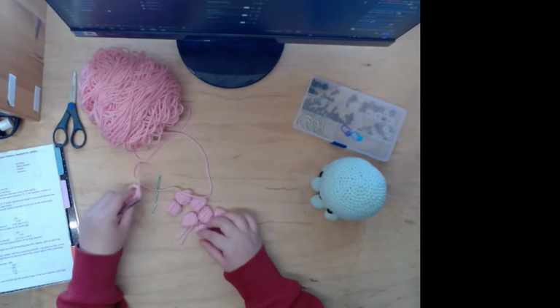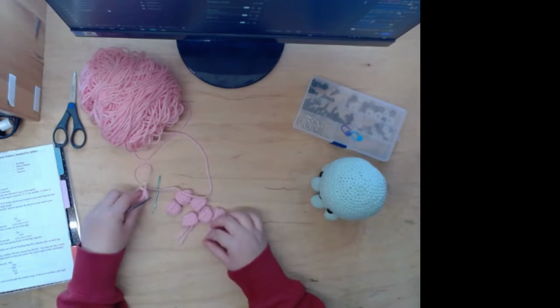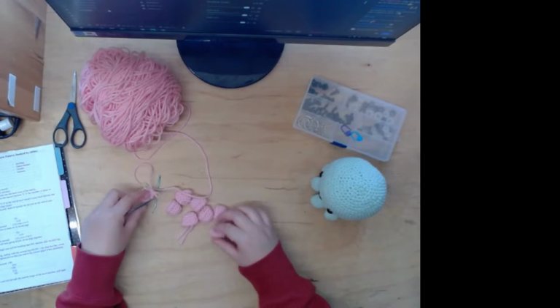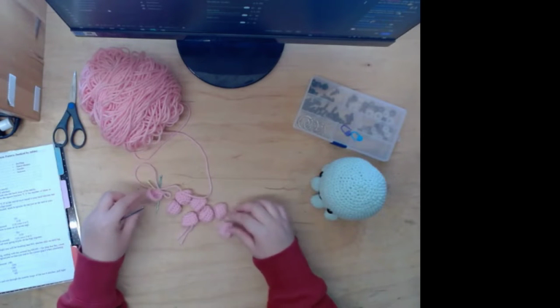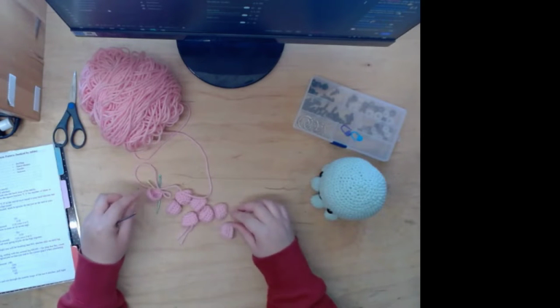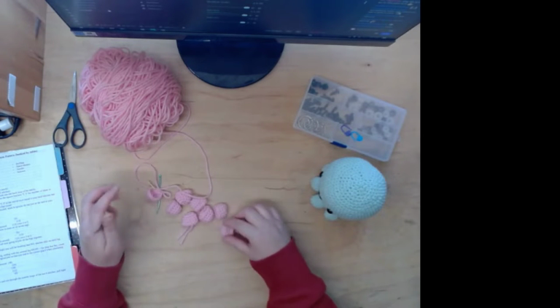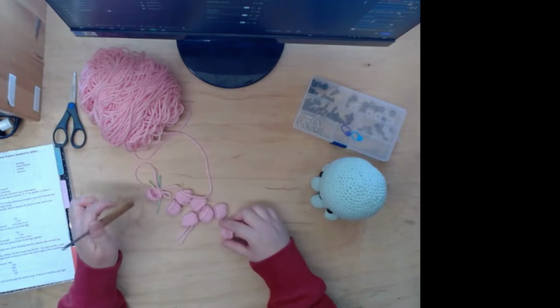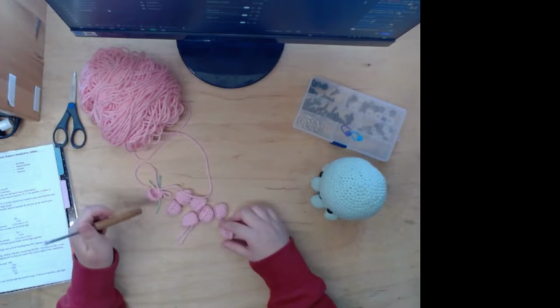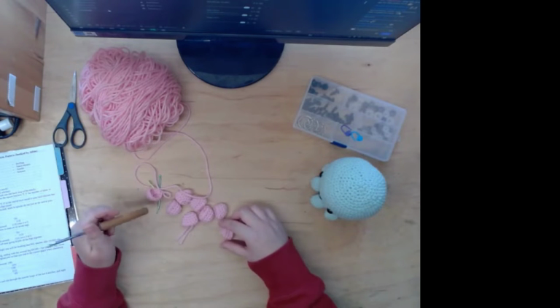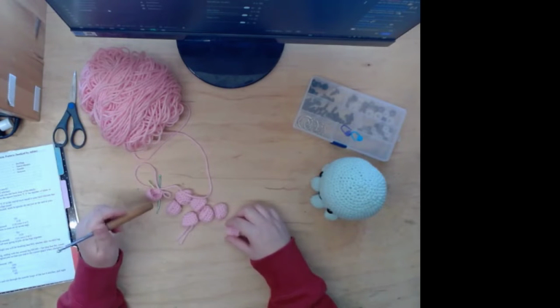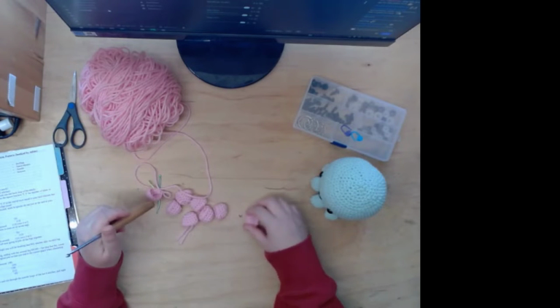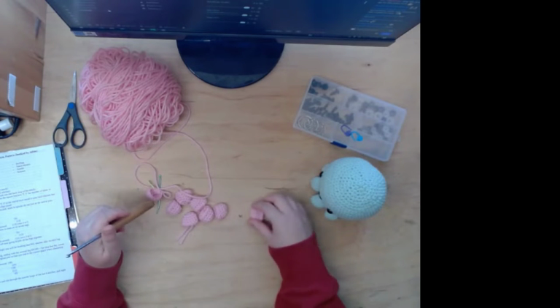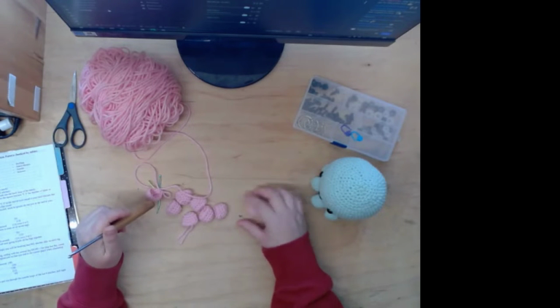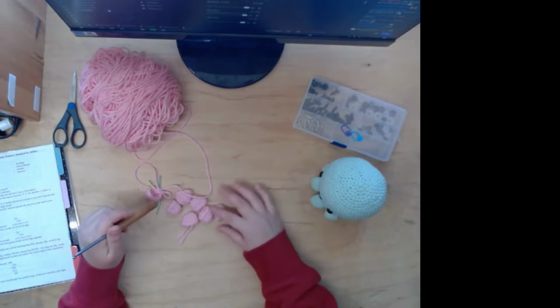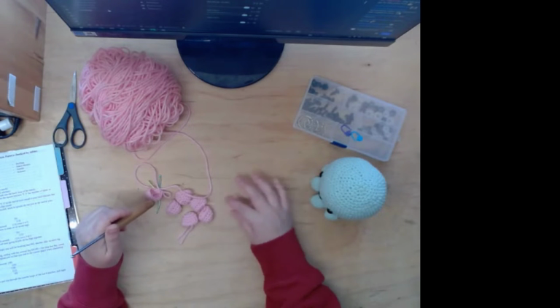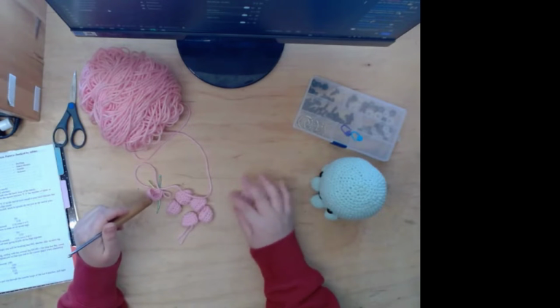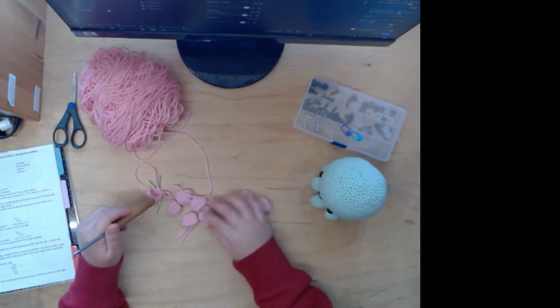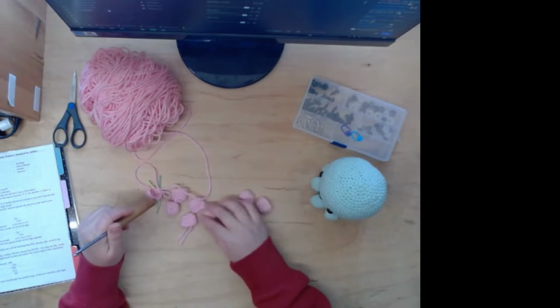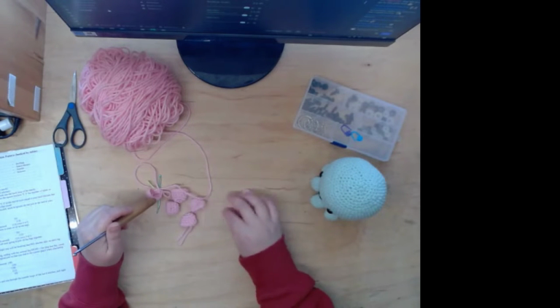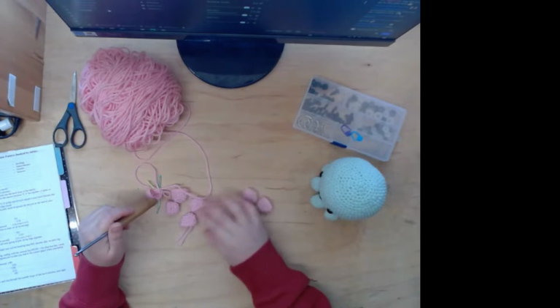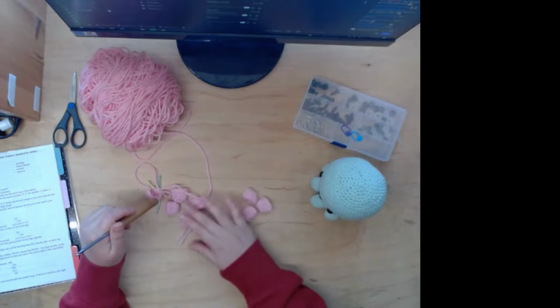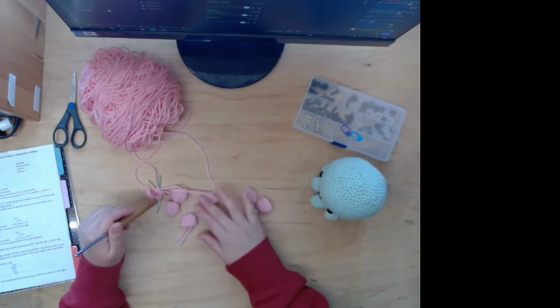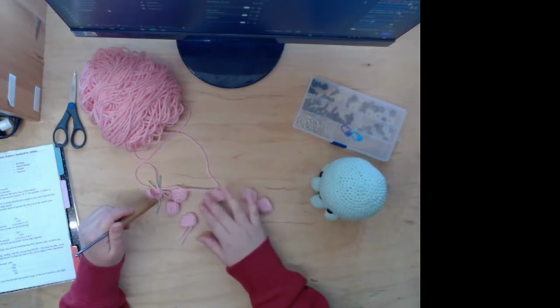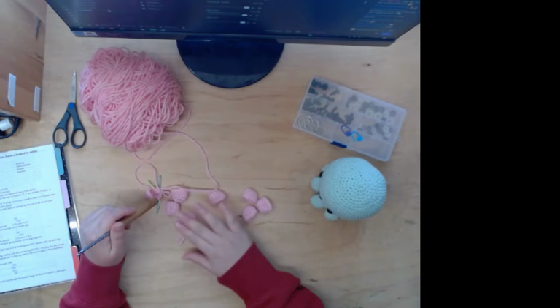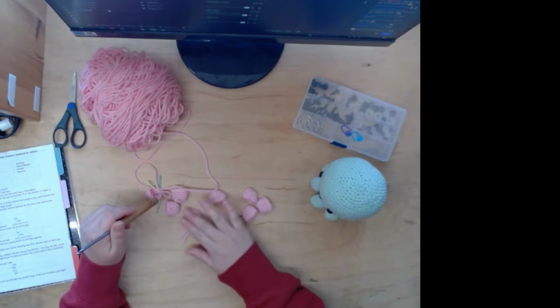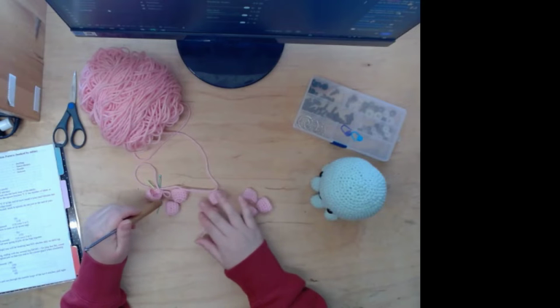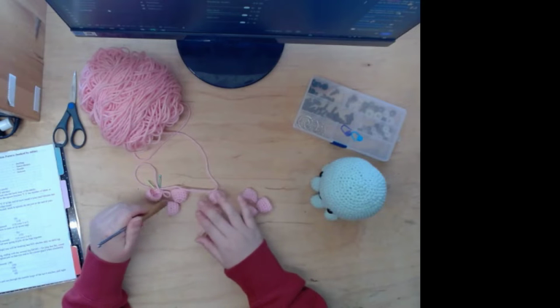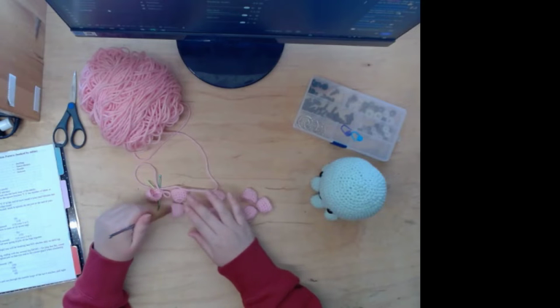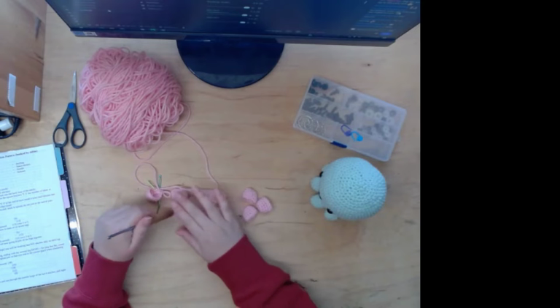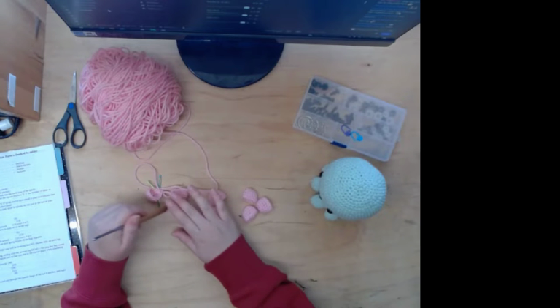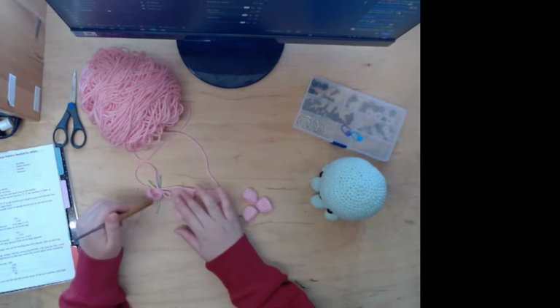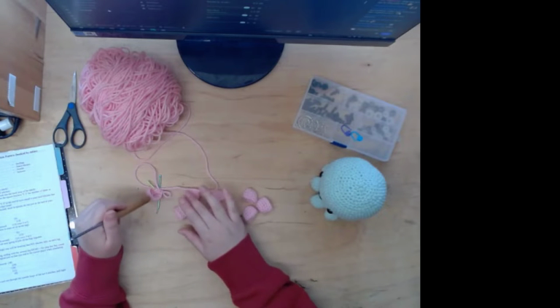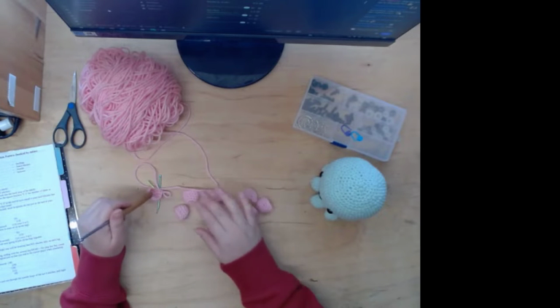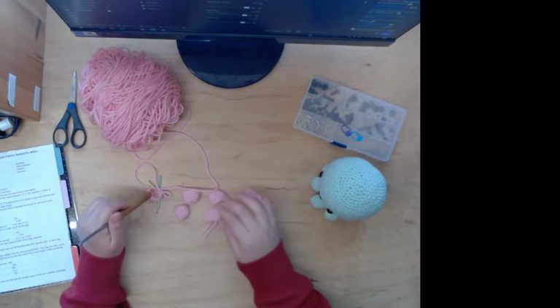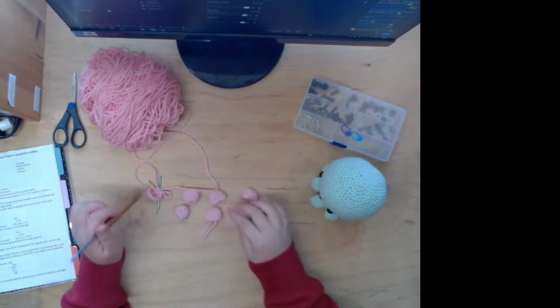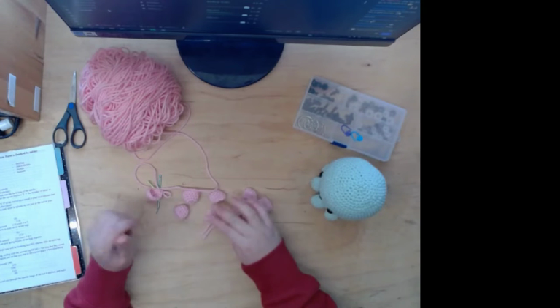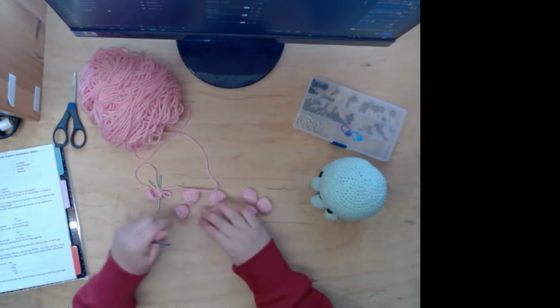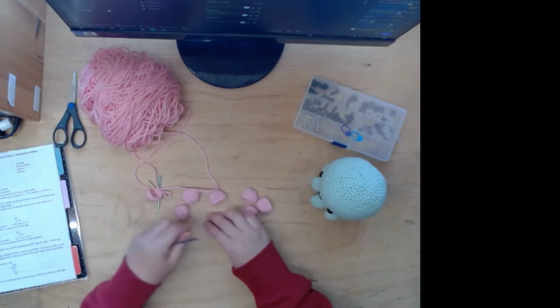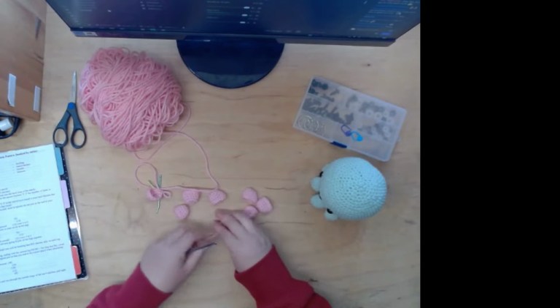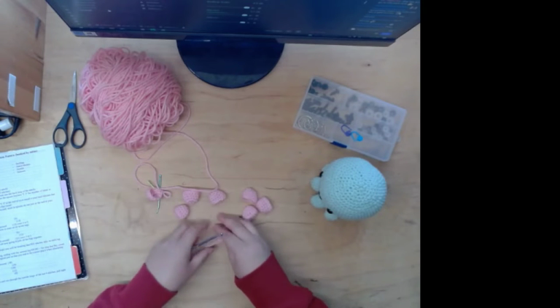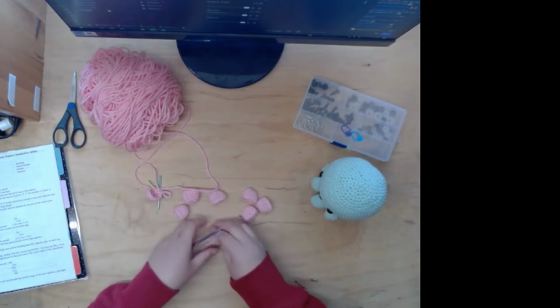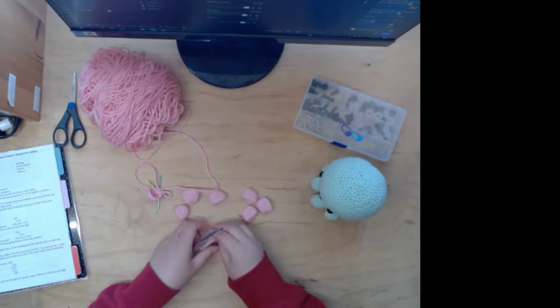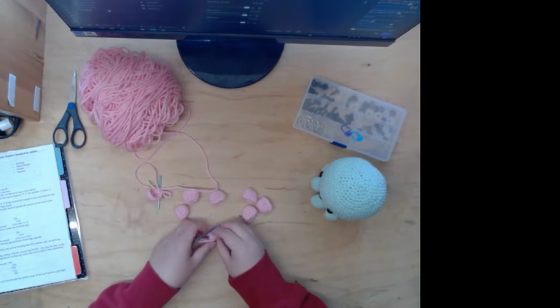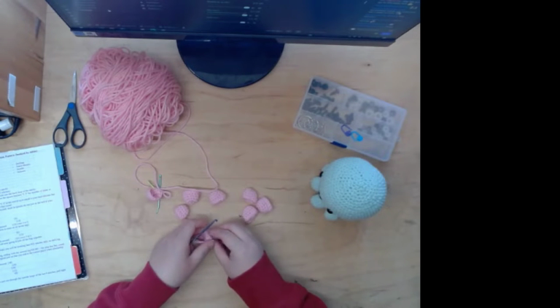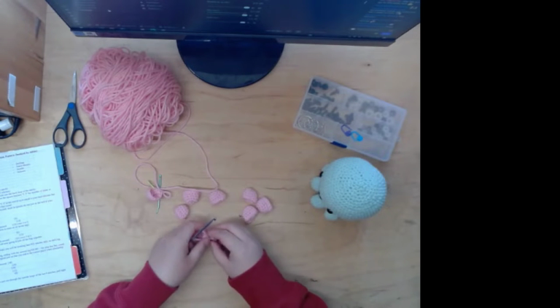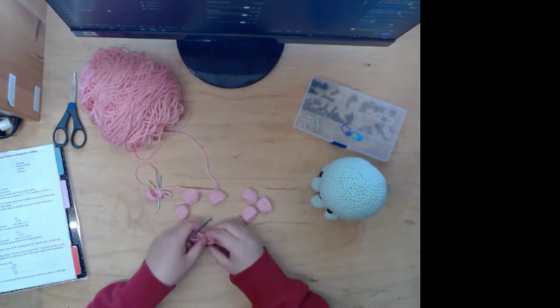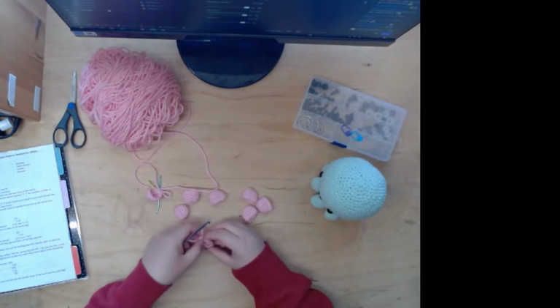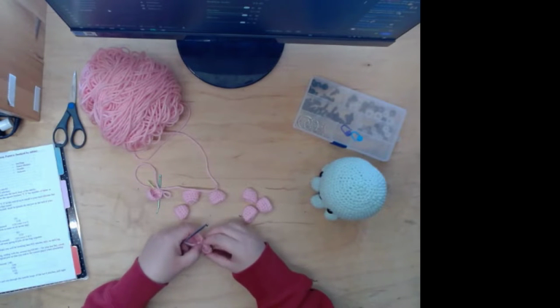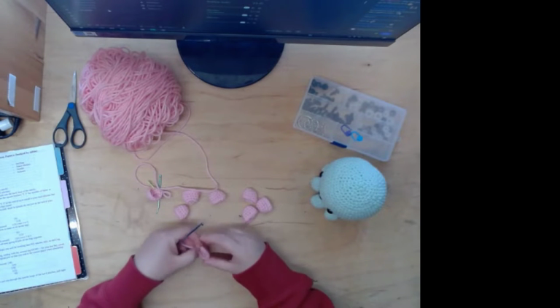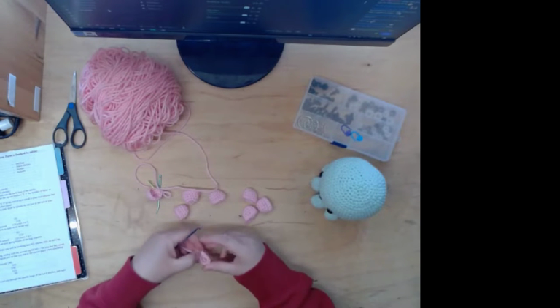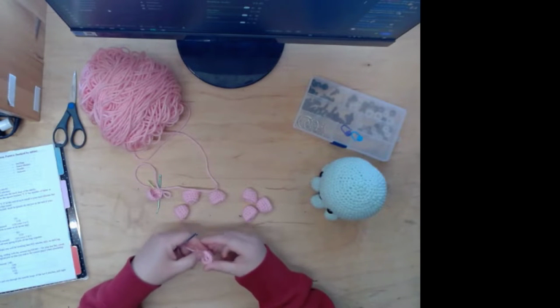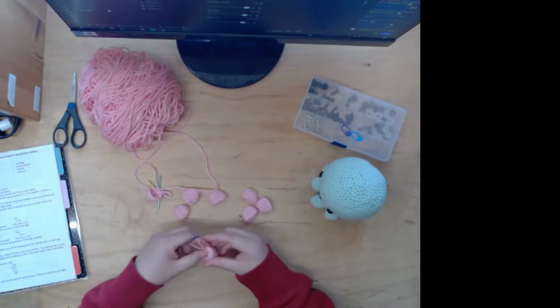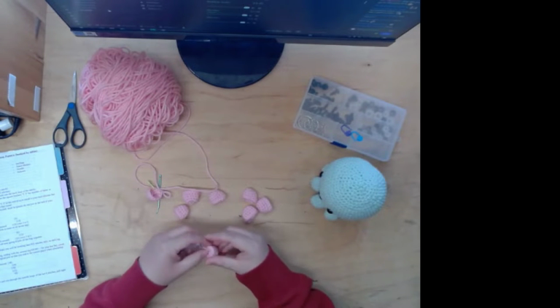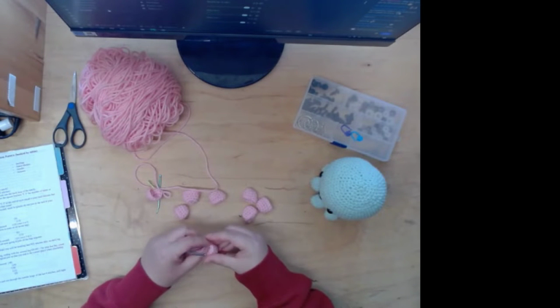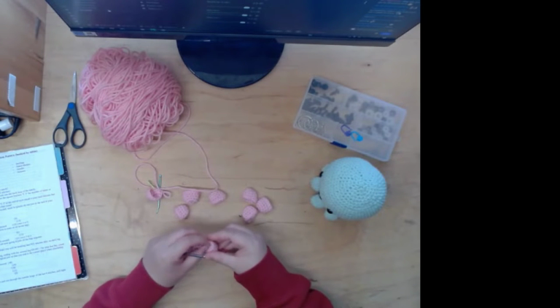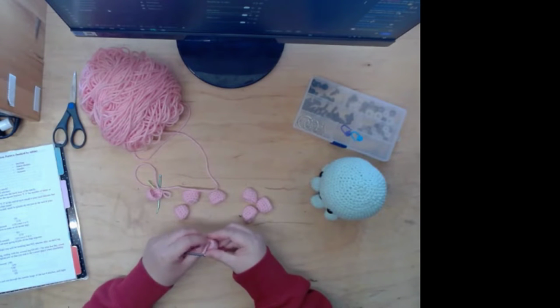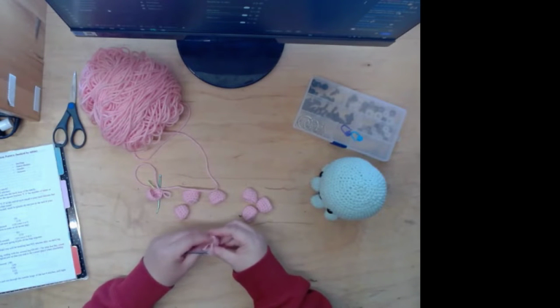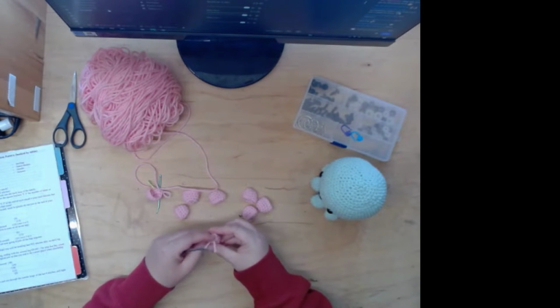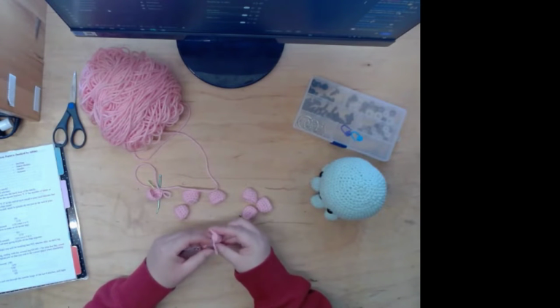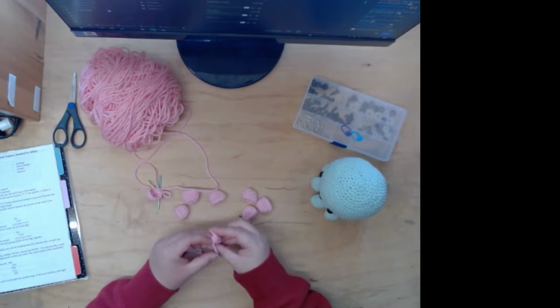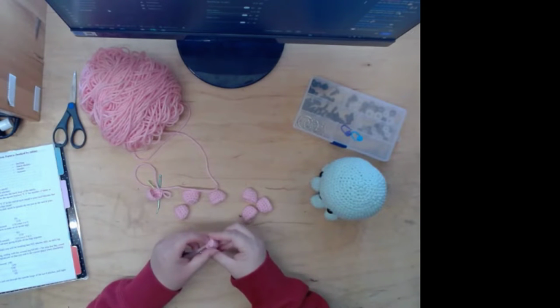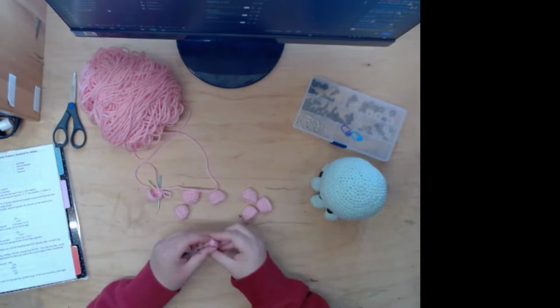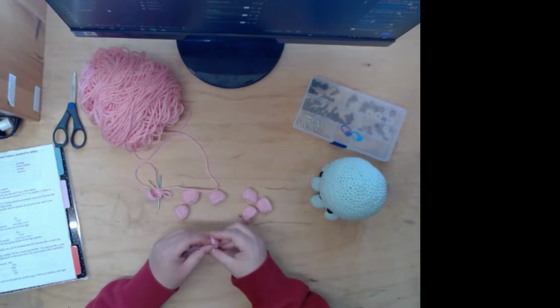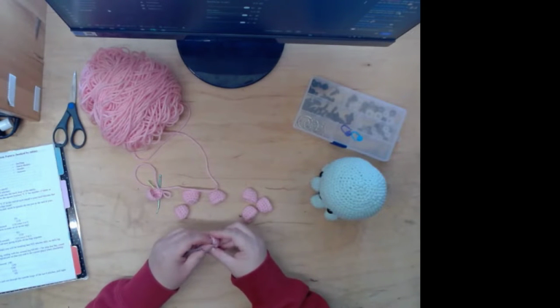I got all my legs — one, two, three, four, five, six, seven, eight. I have all my legs and now I have to attach them.